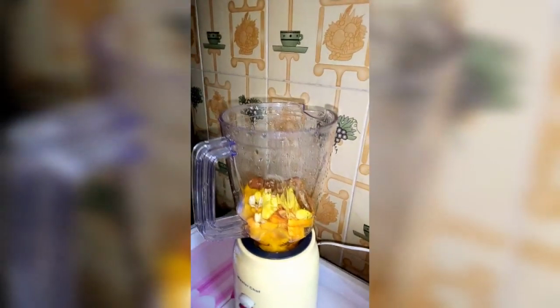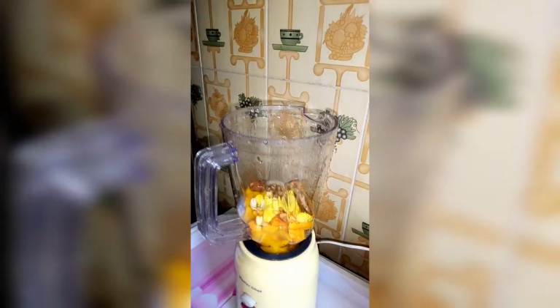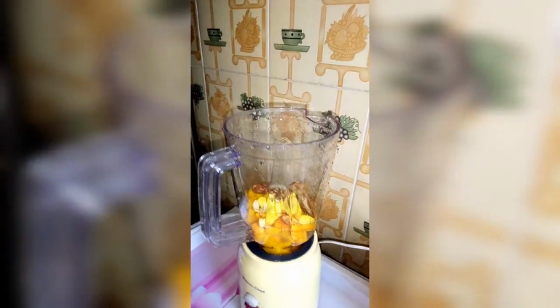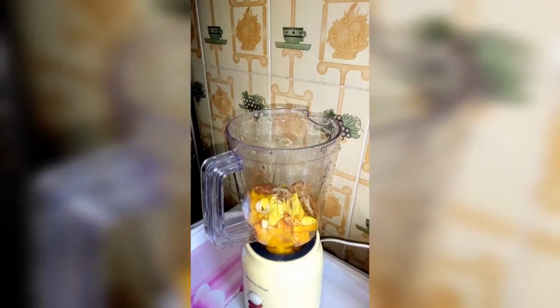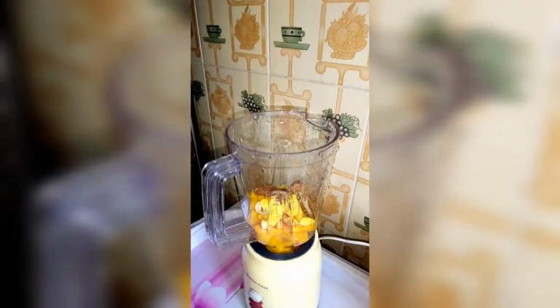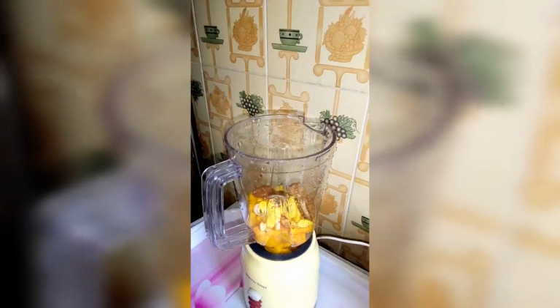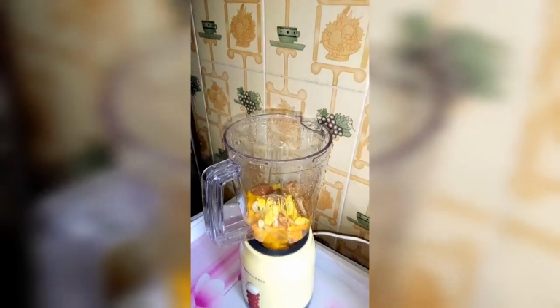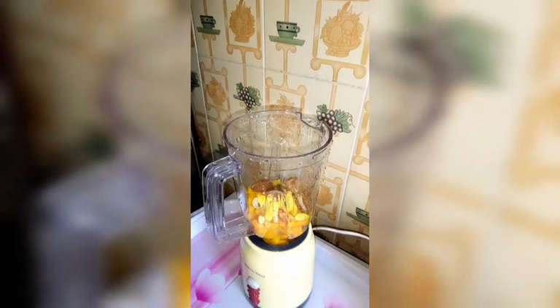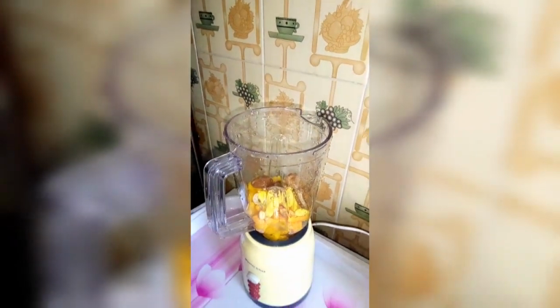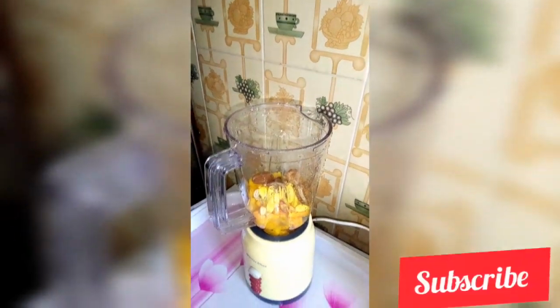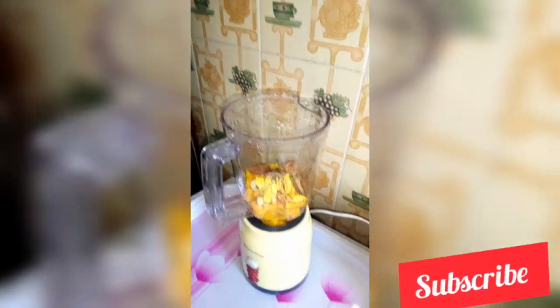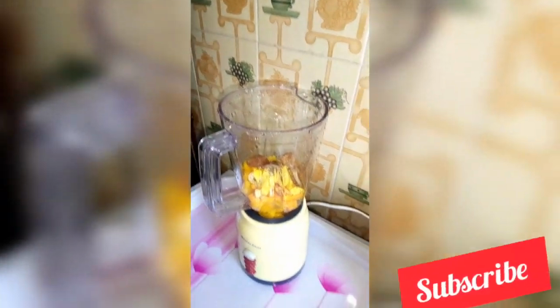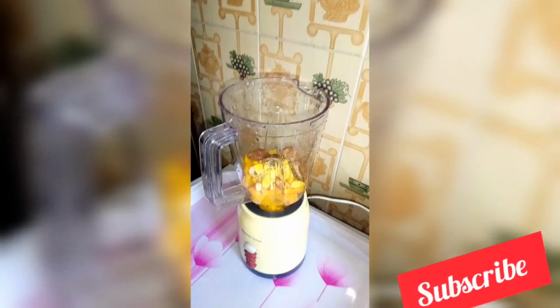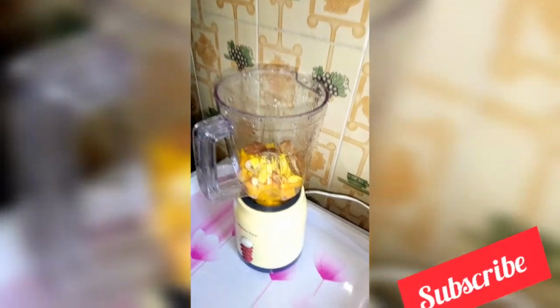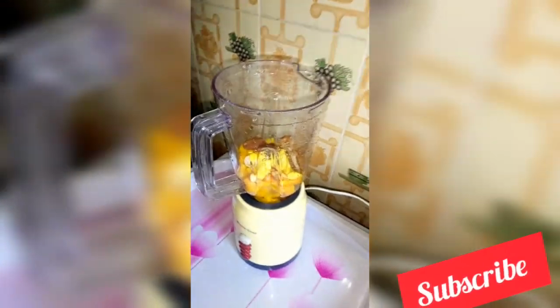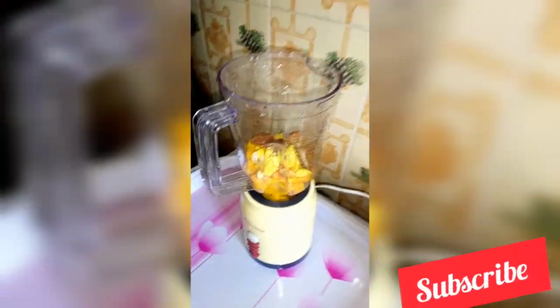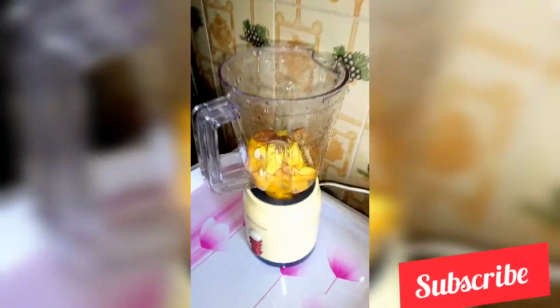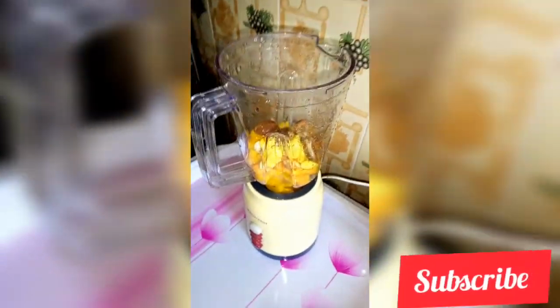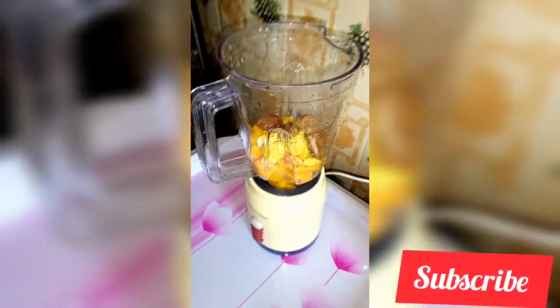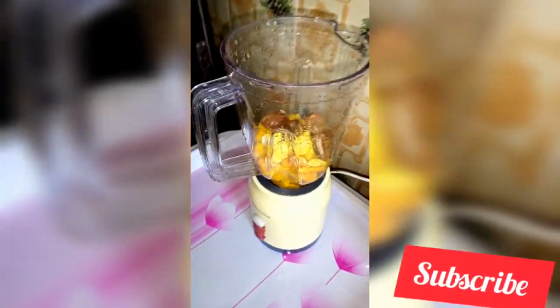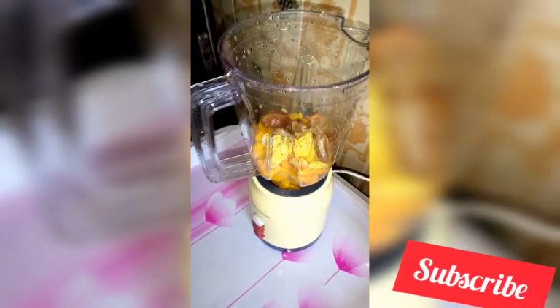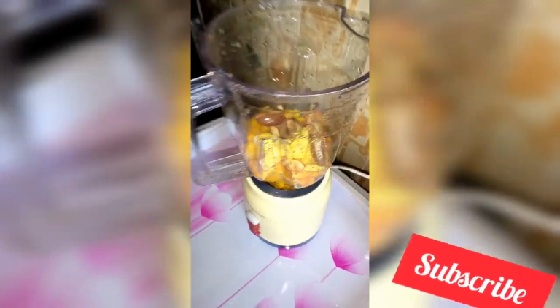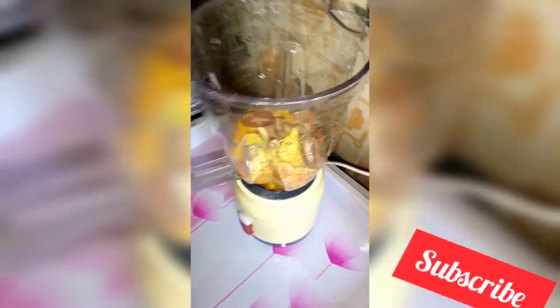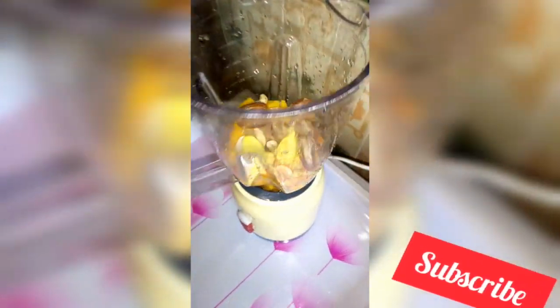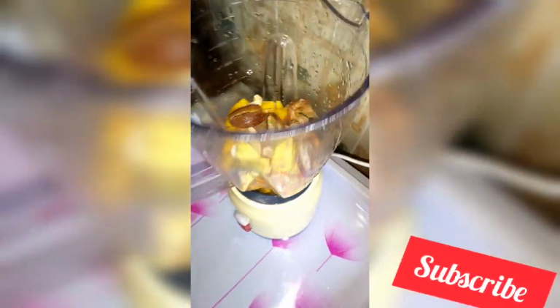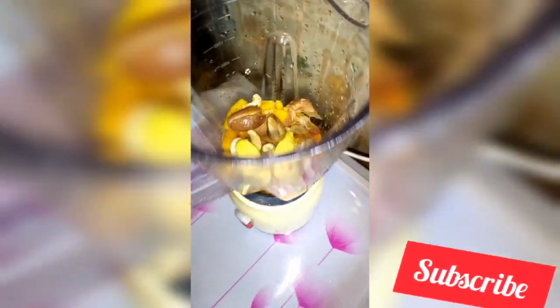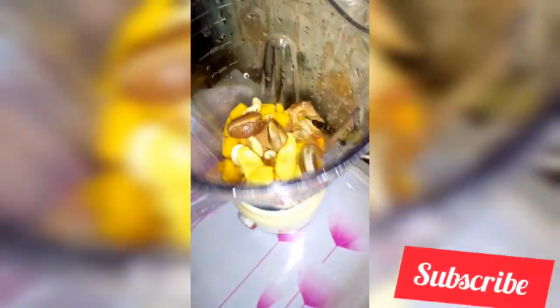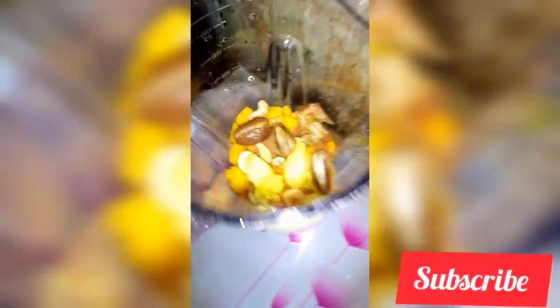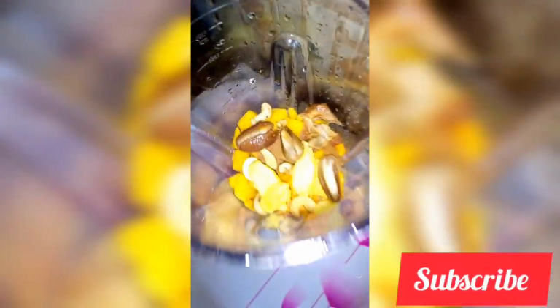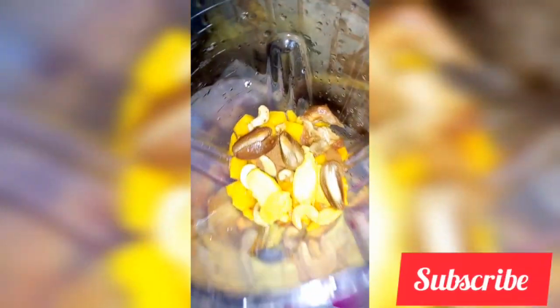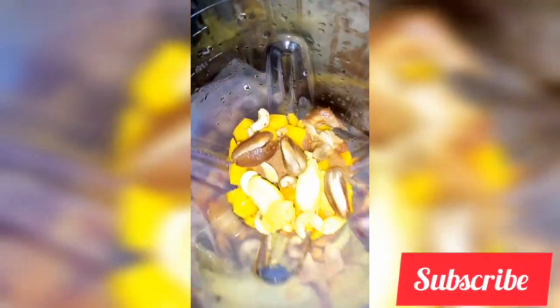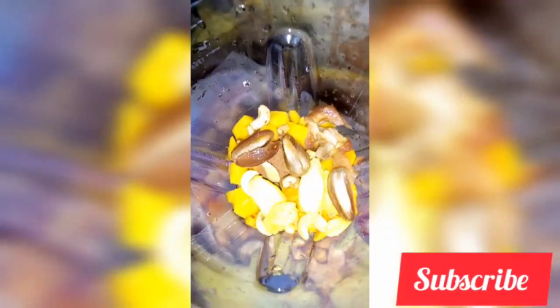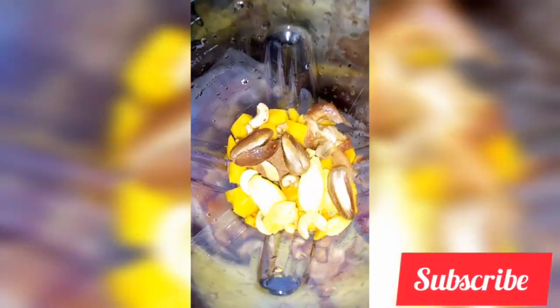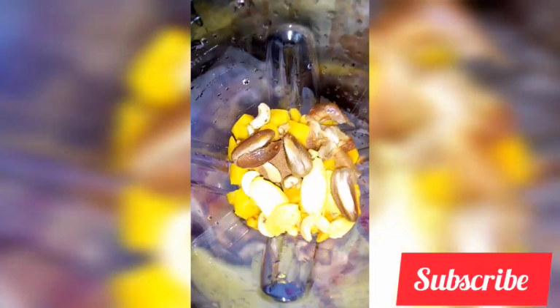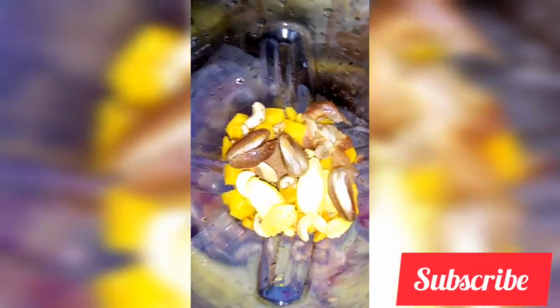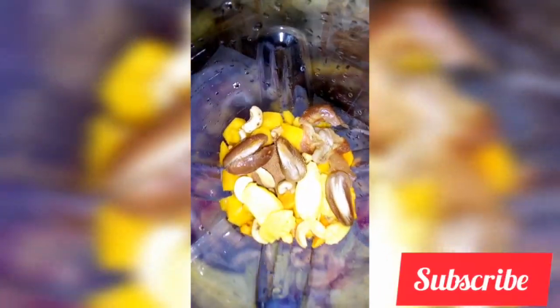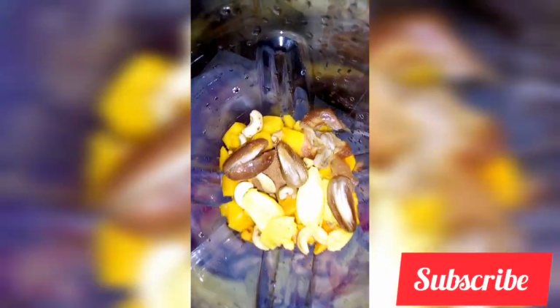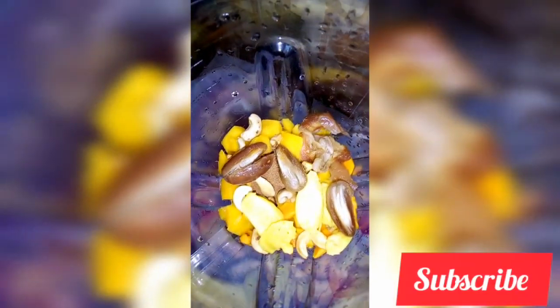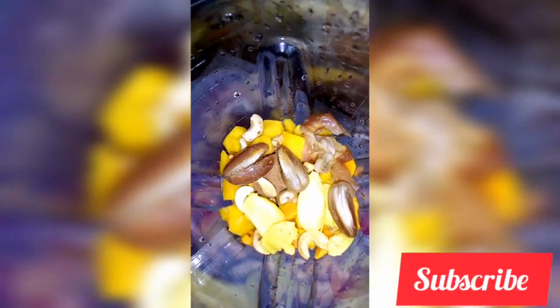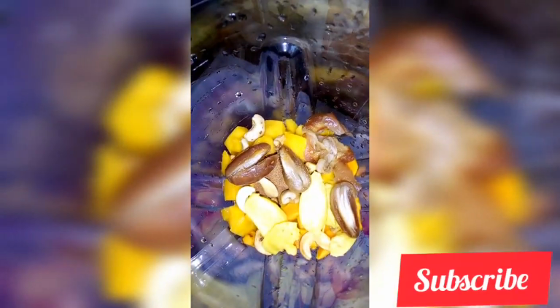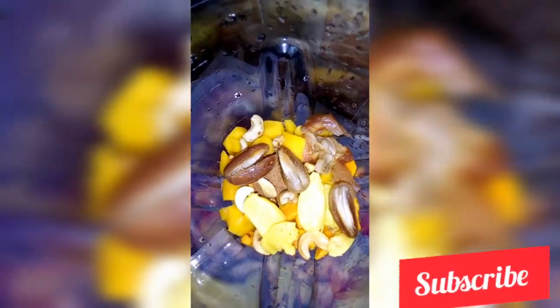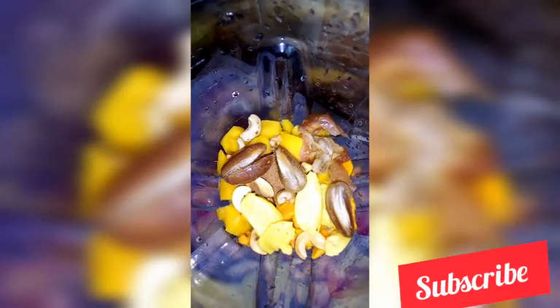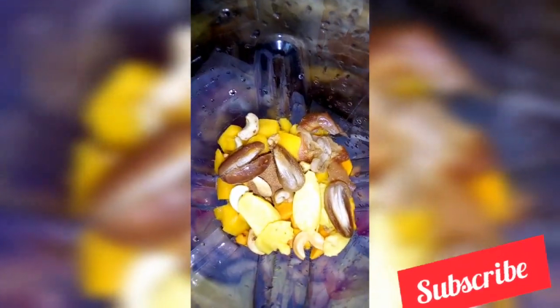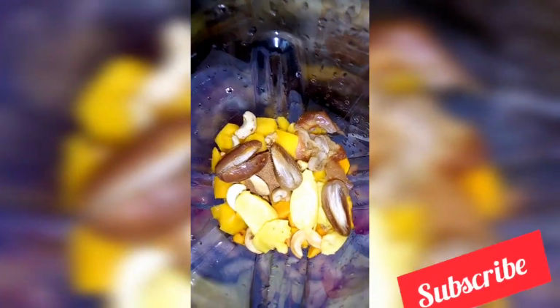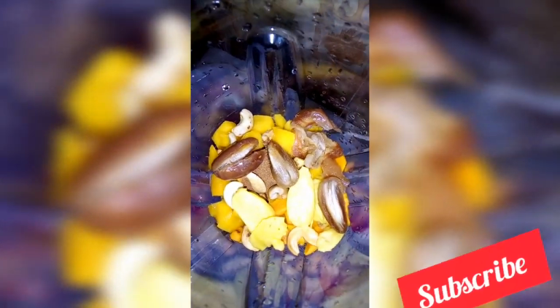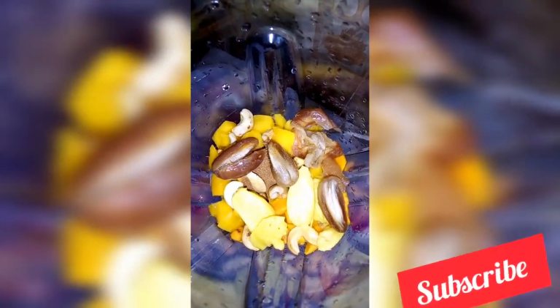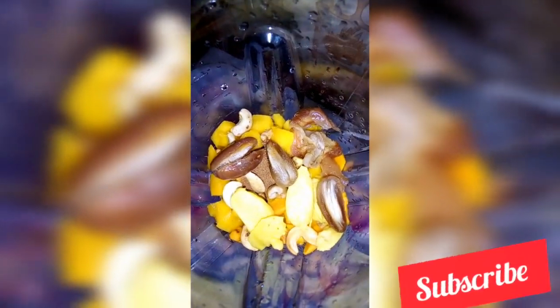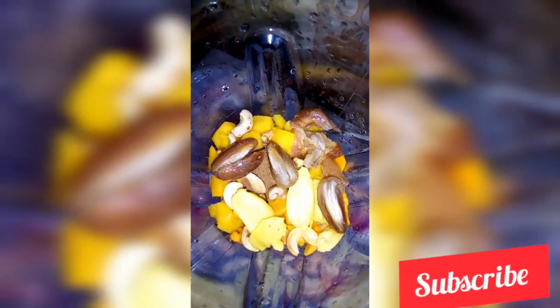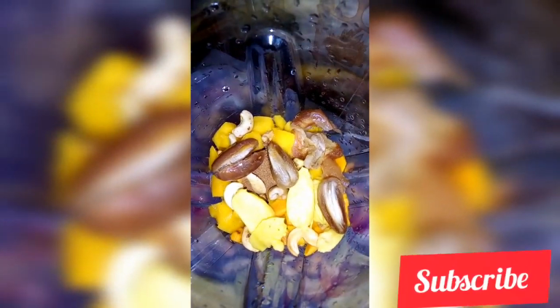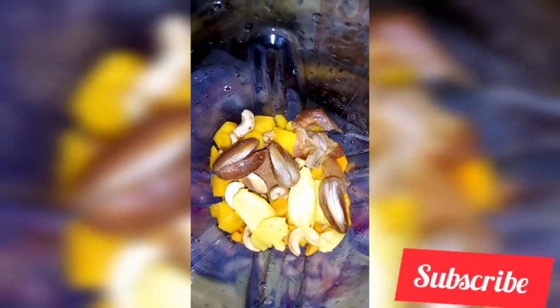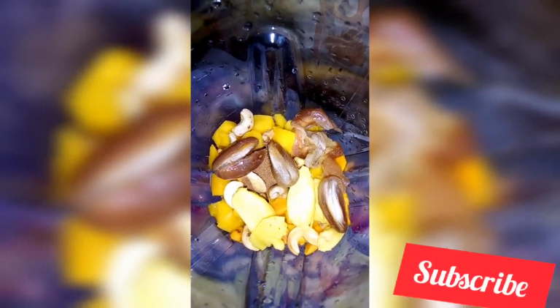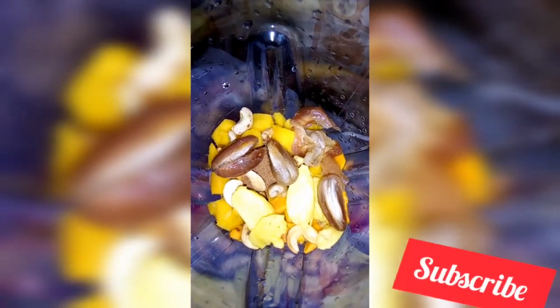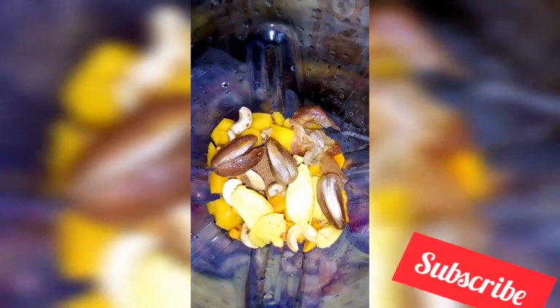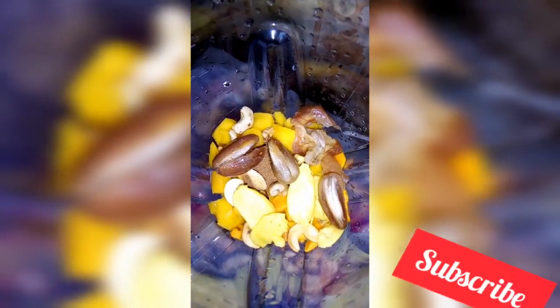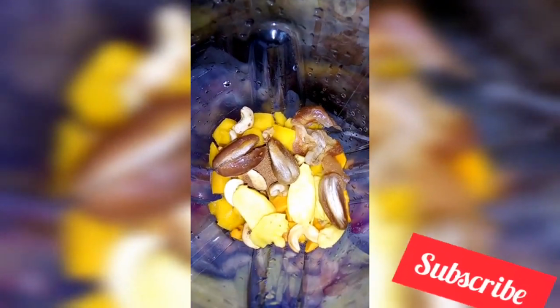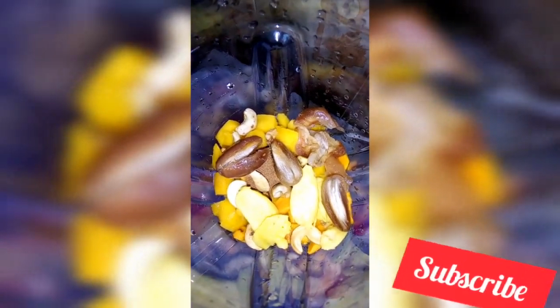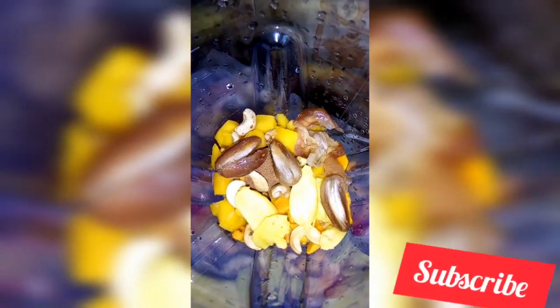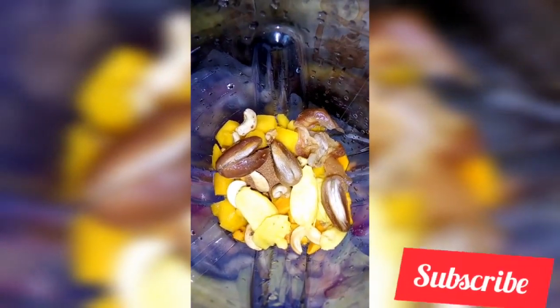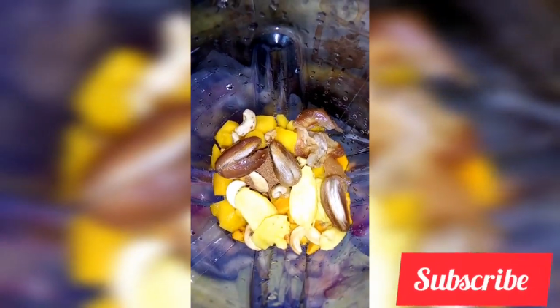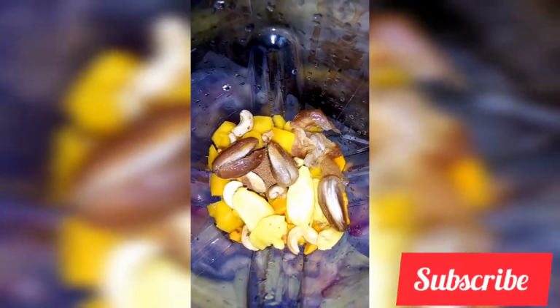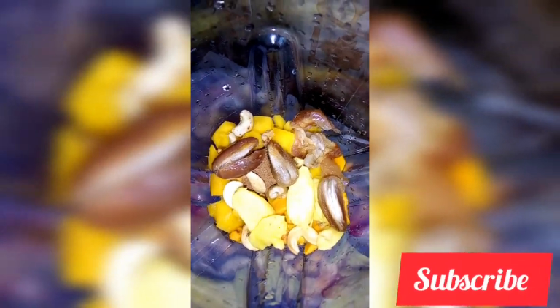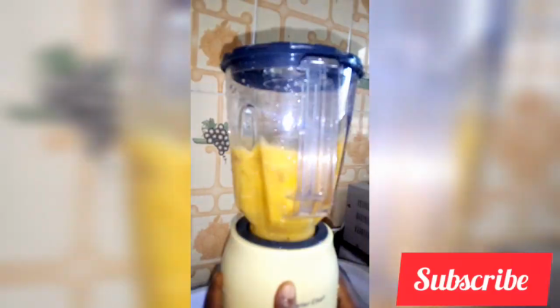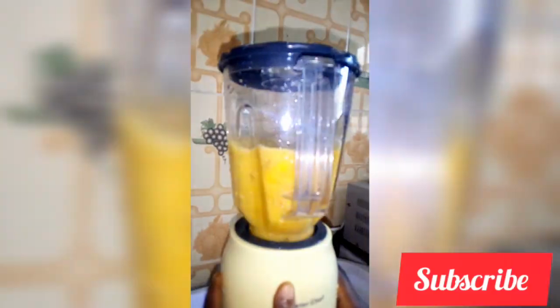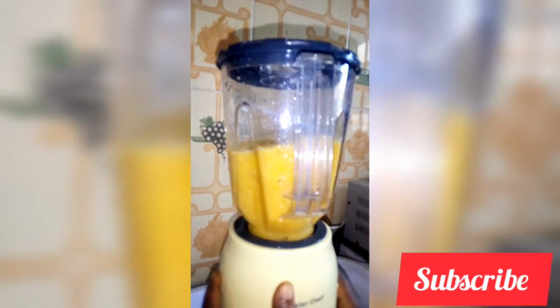I transferred everything into the blender, added some water, then blended.